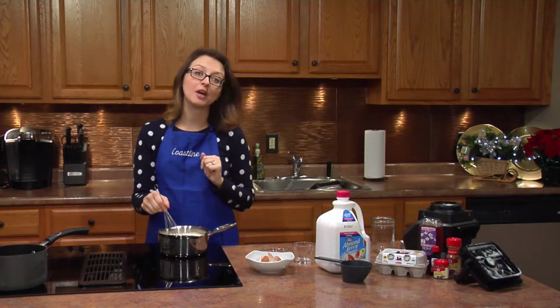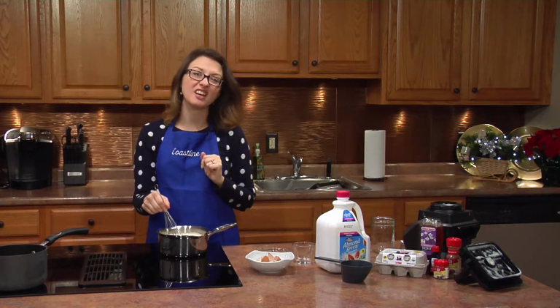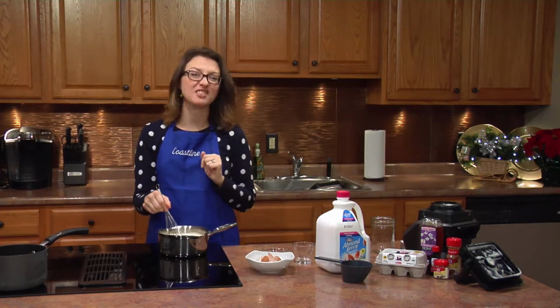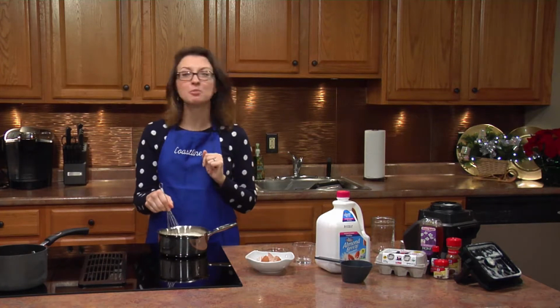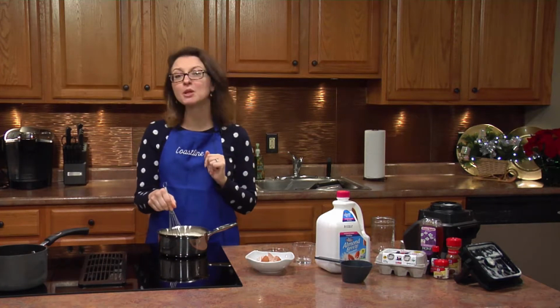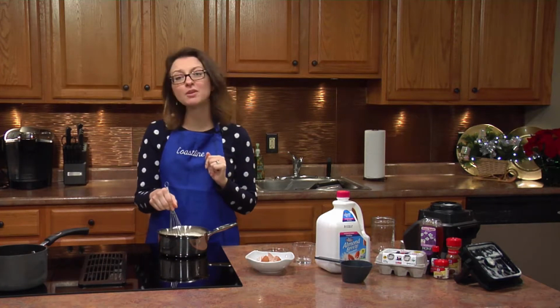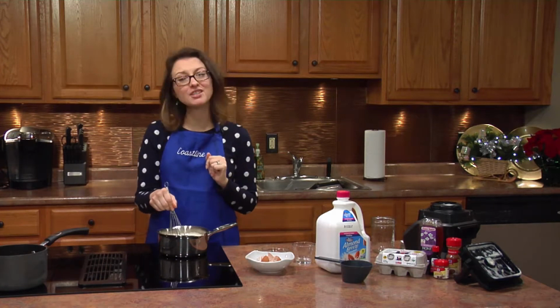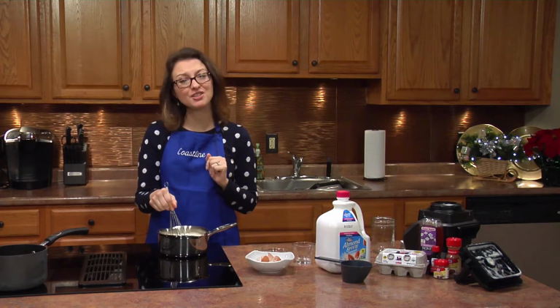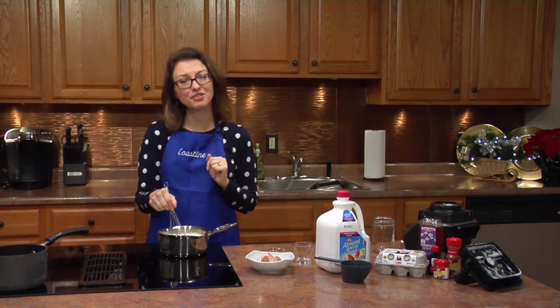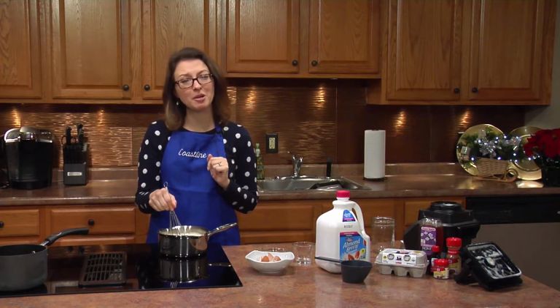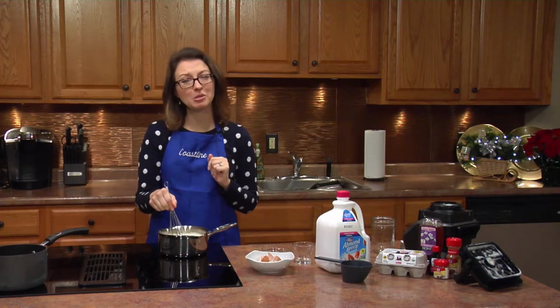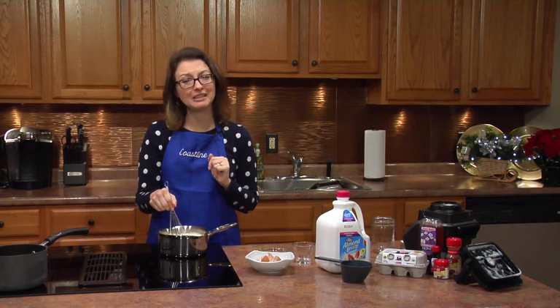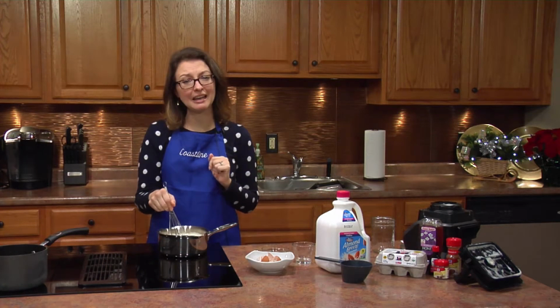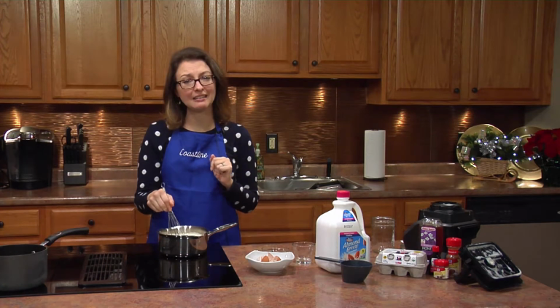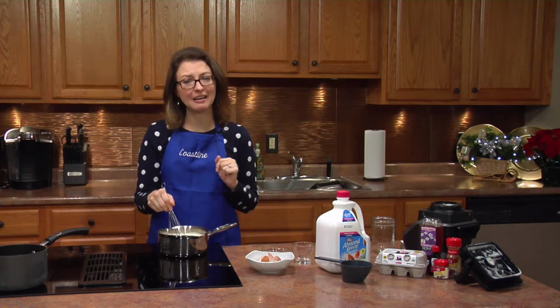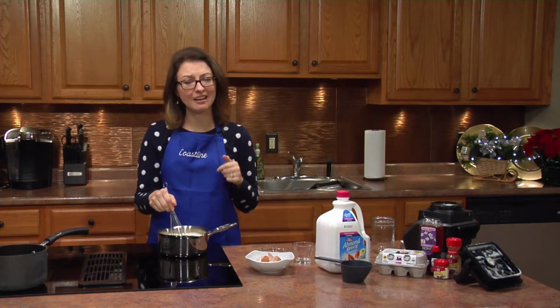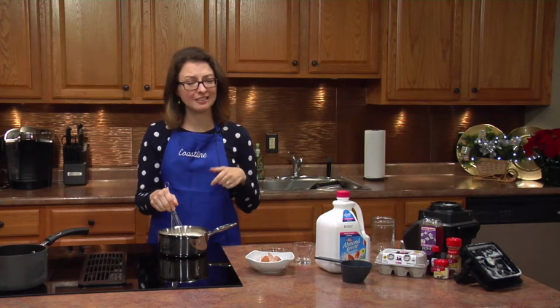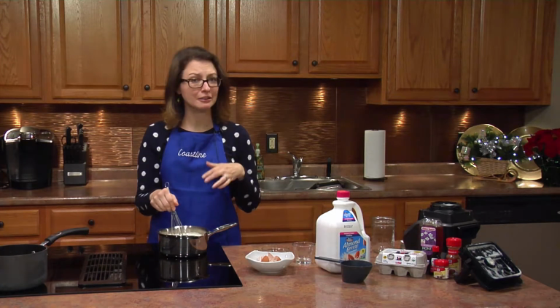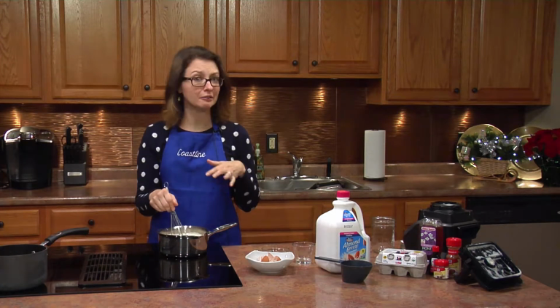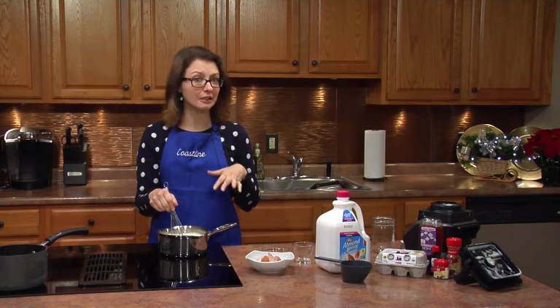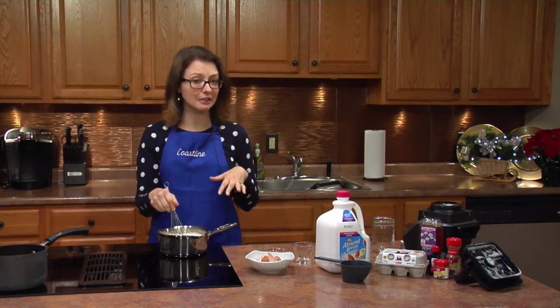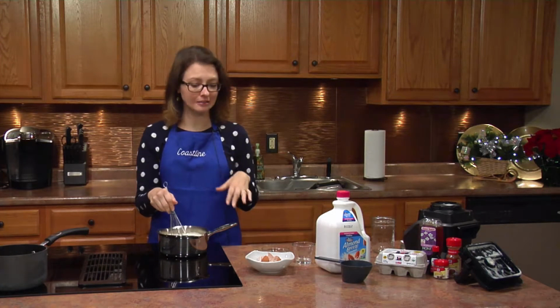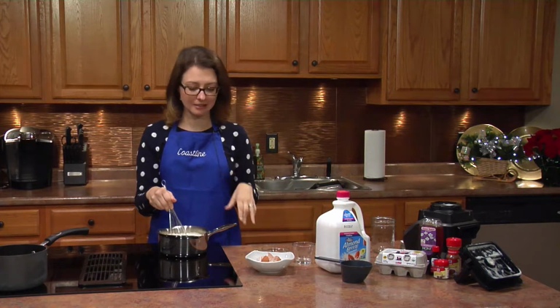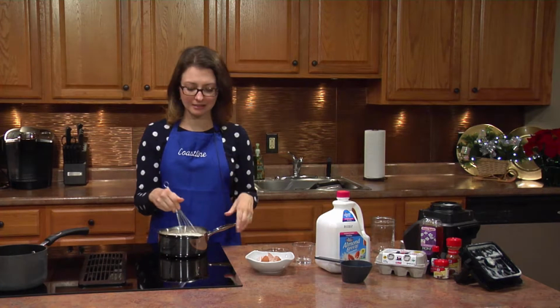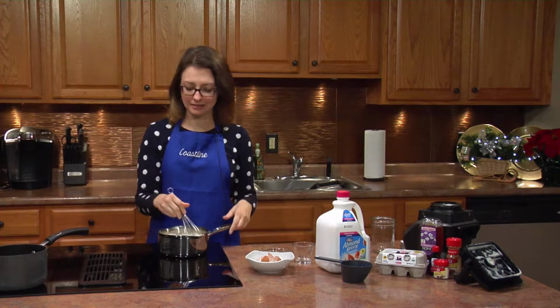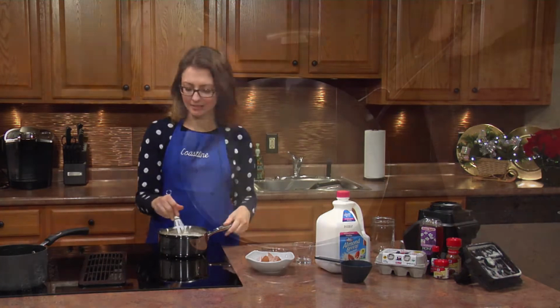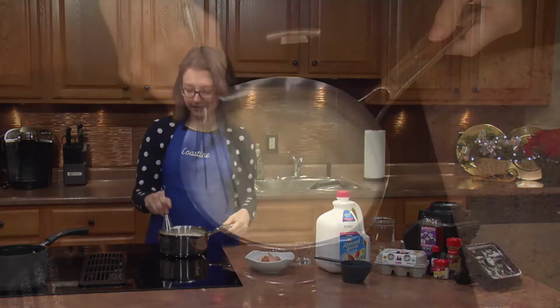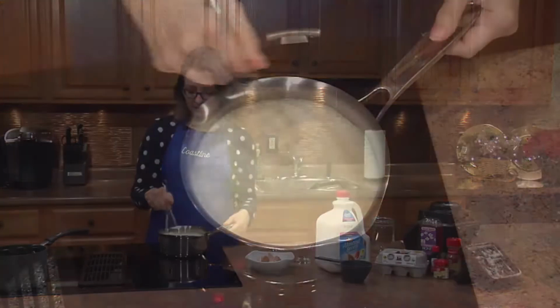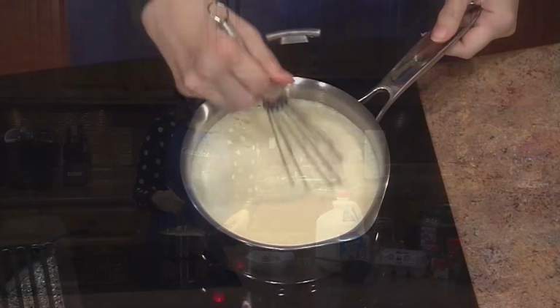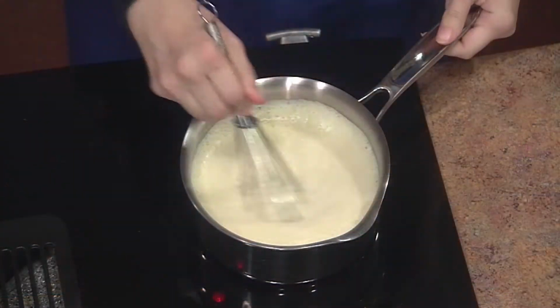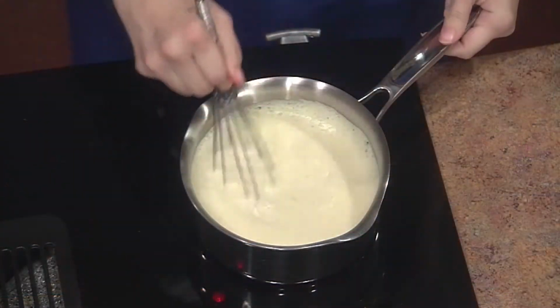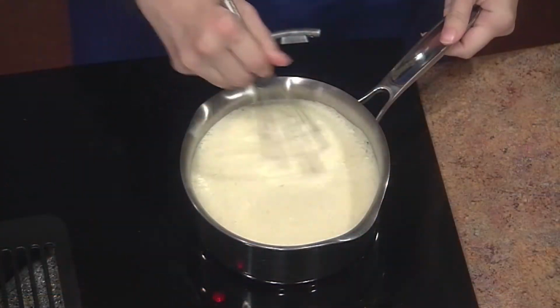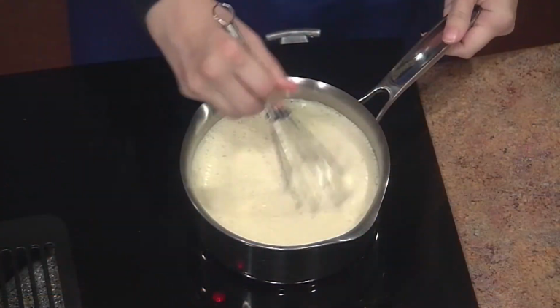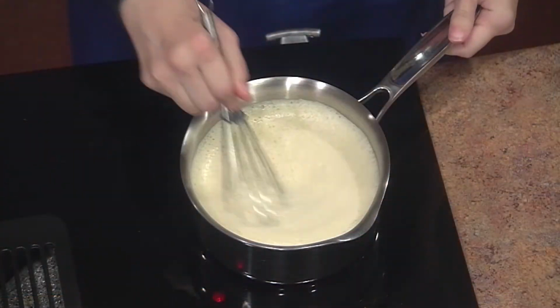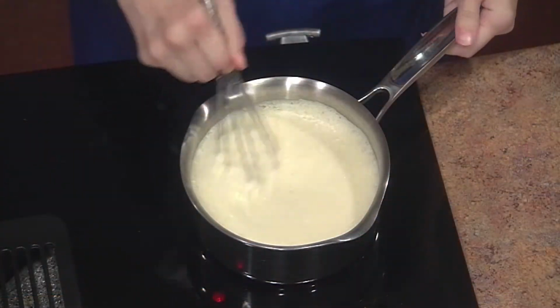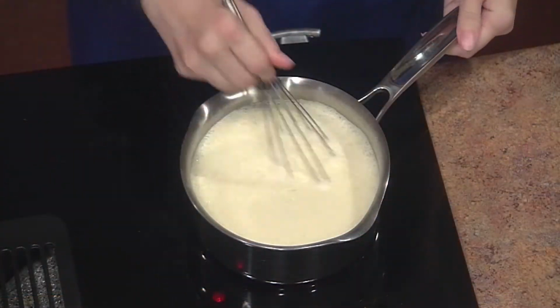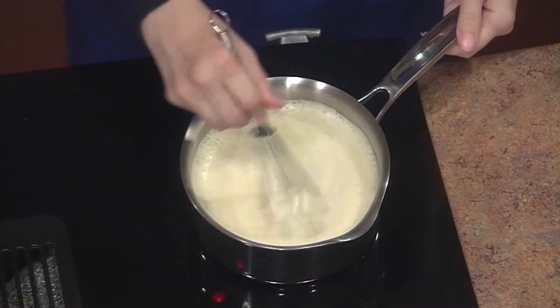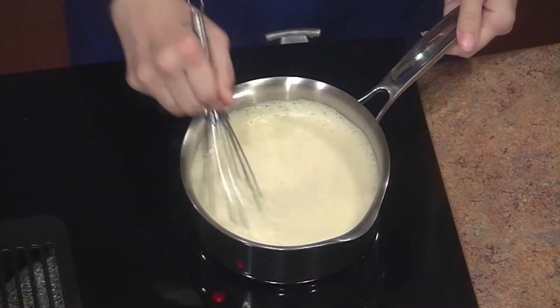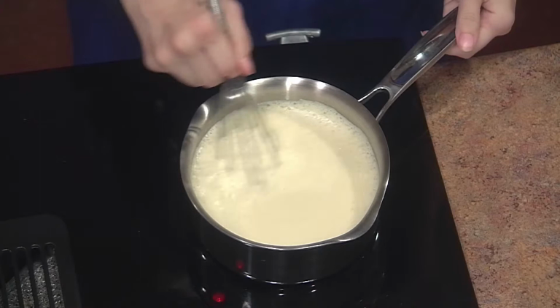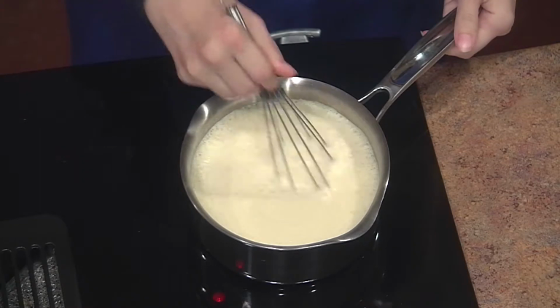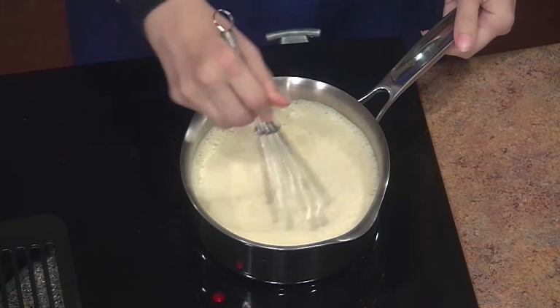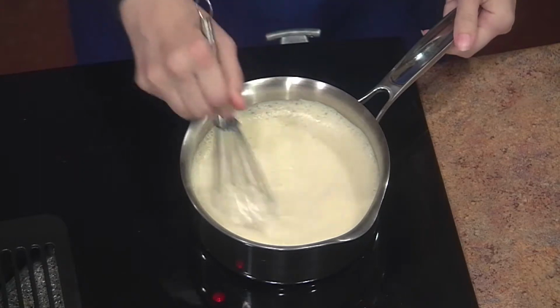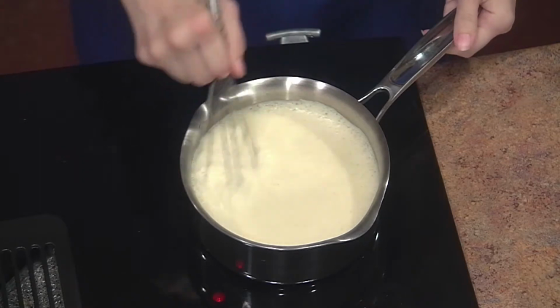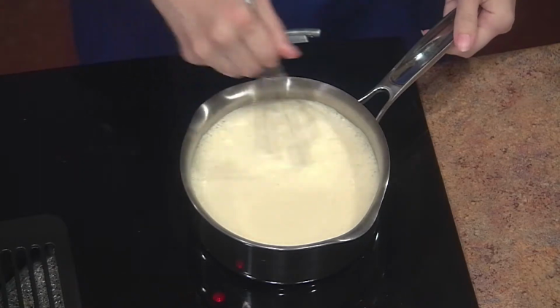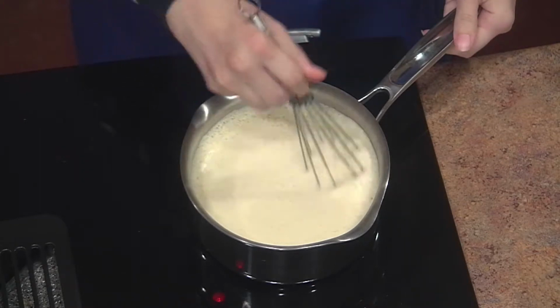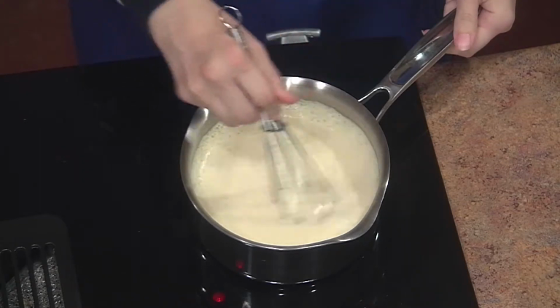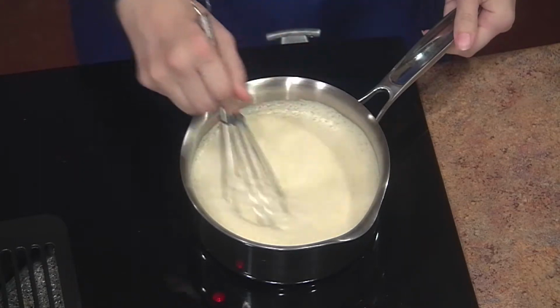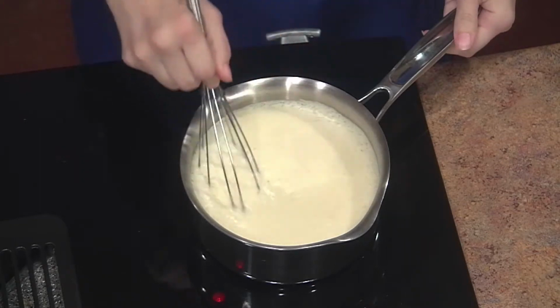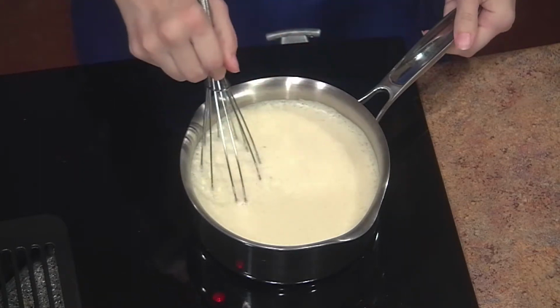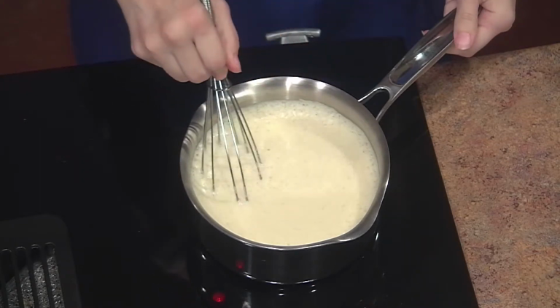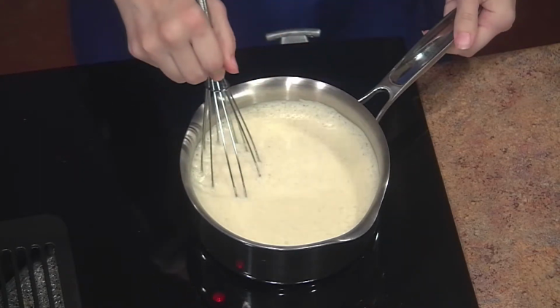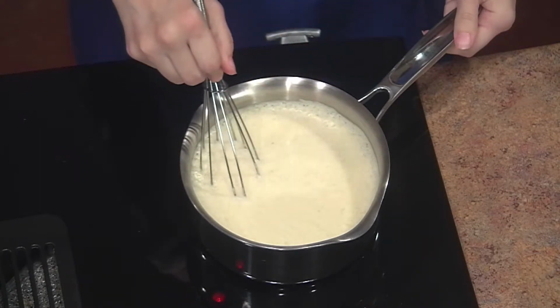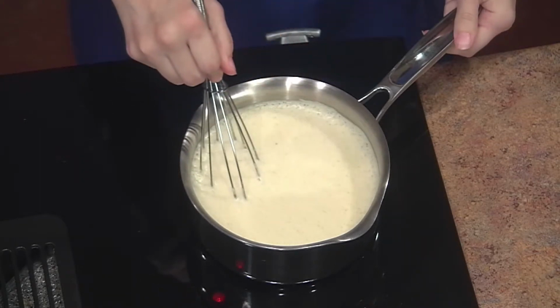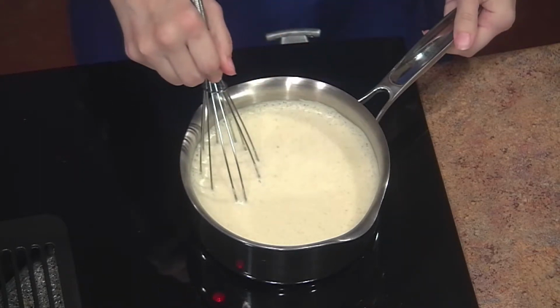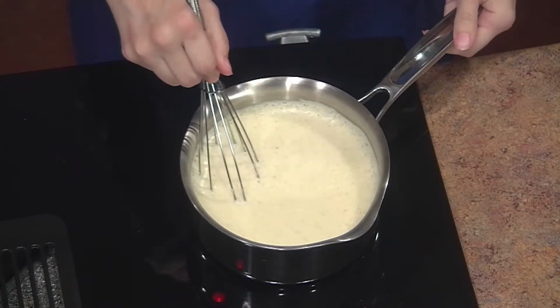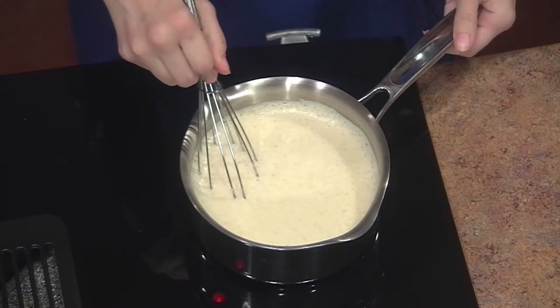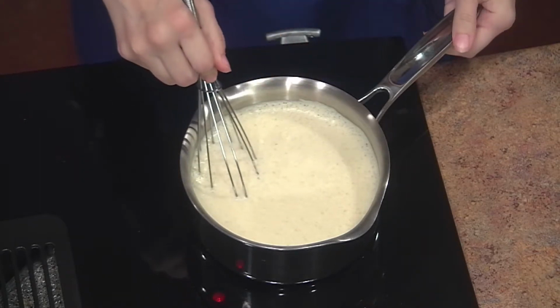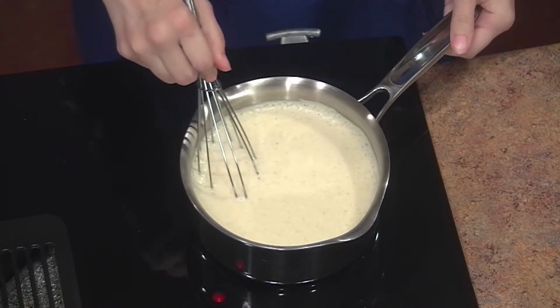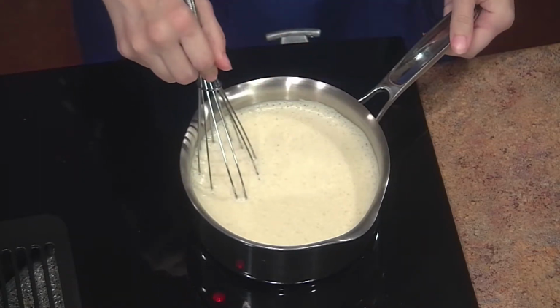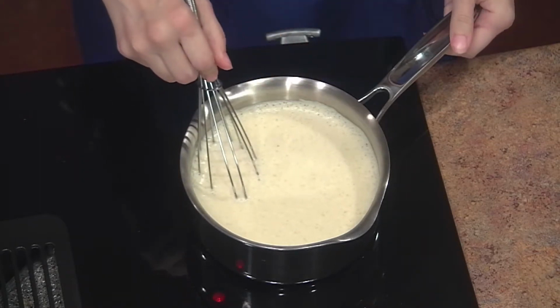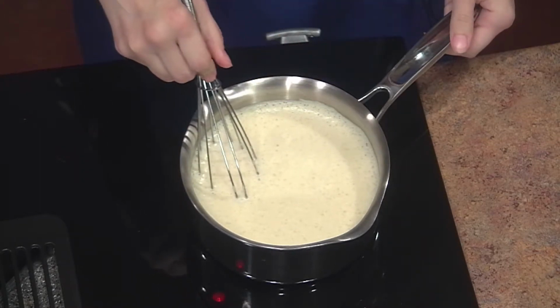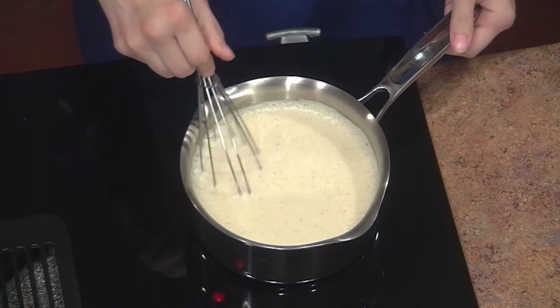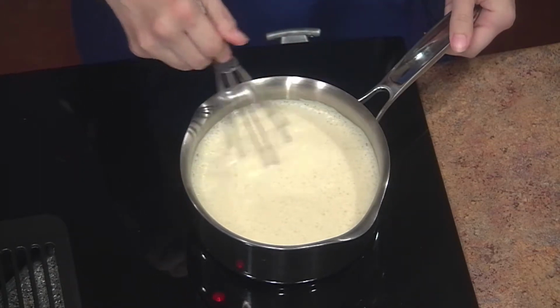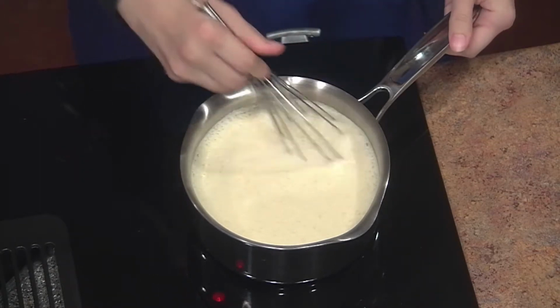You want to make sure you stay close nearby, because you don't want it to get too hot and have your egg start scrambling. Nobody wants scrambled eggnog — gross. So we're going to stir this for about 15 minutes.